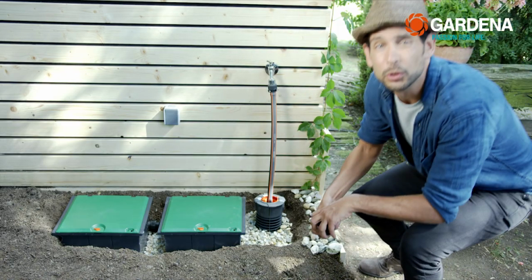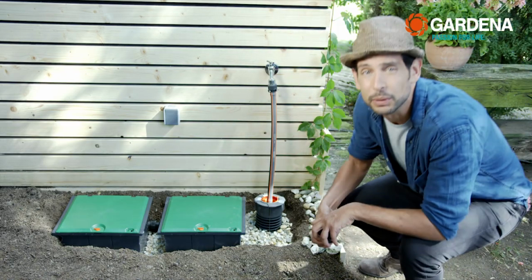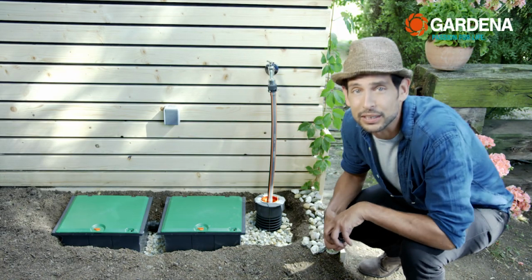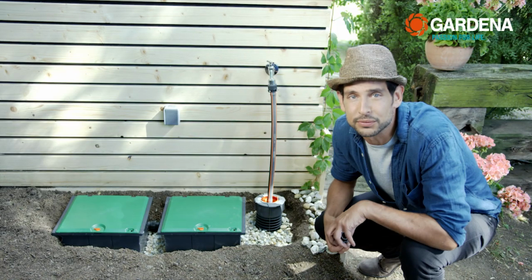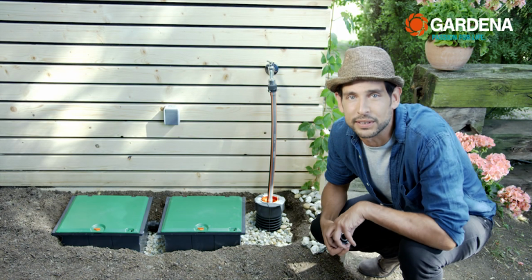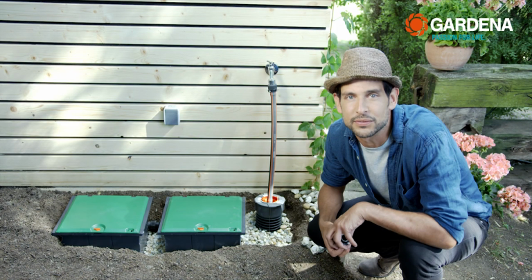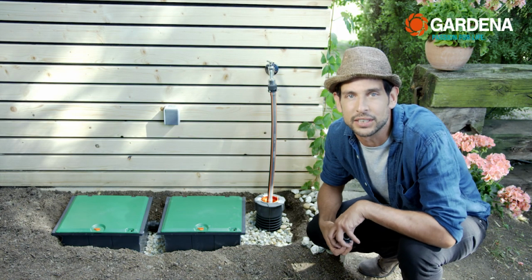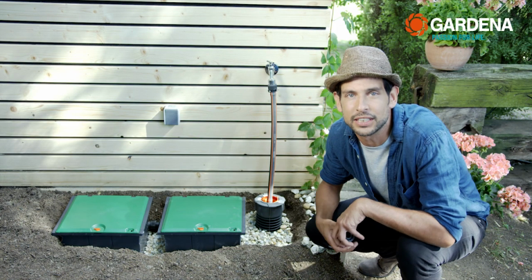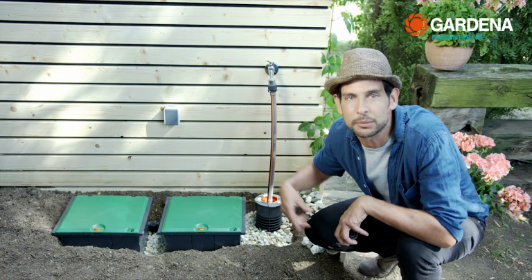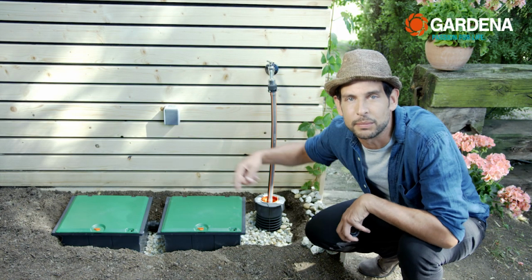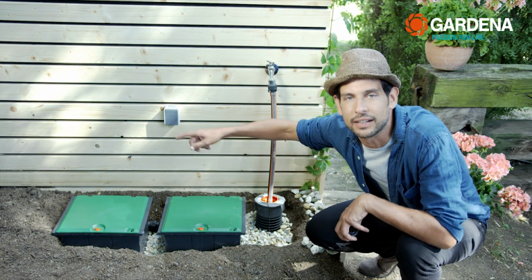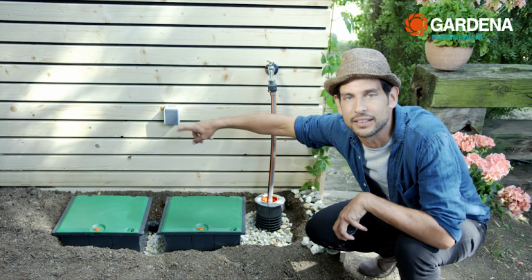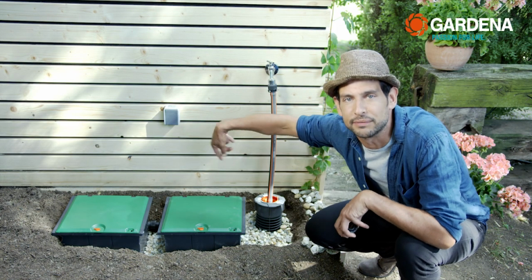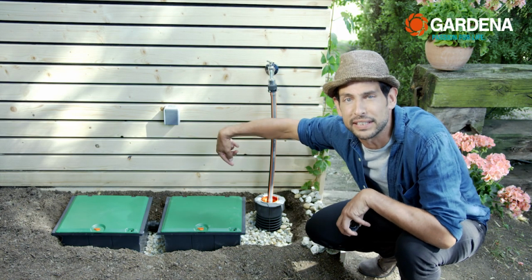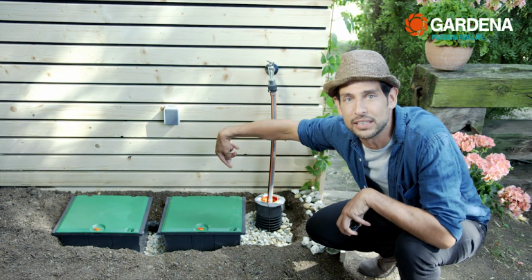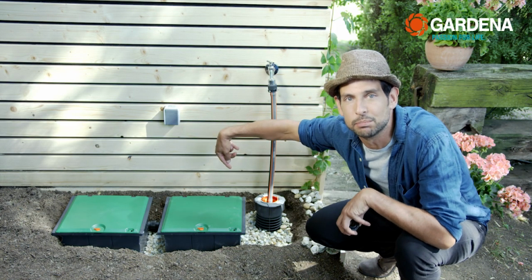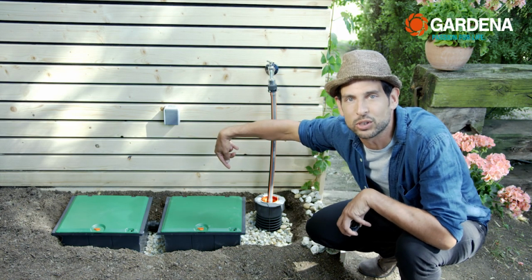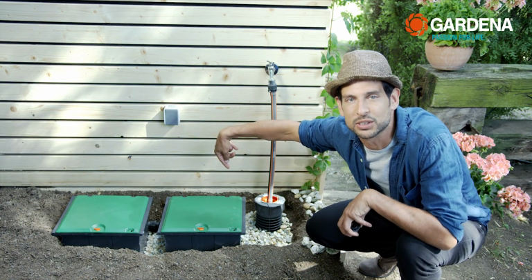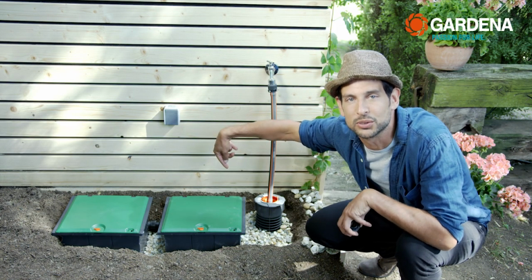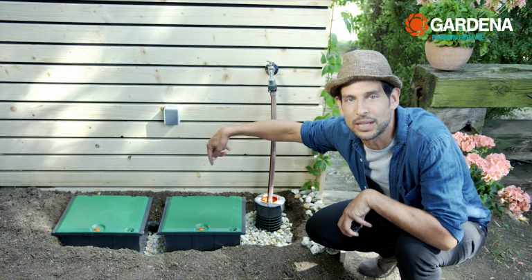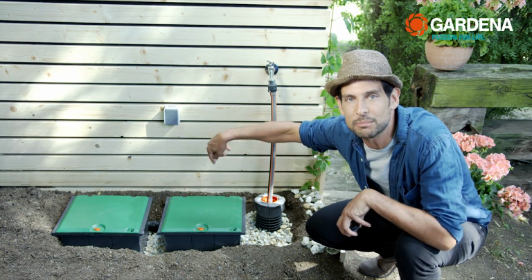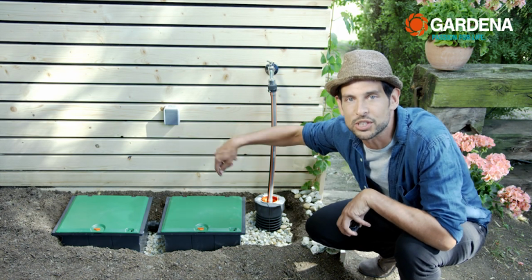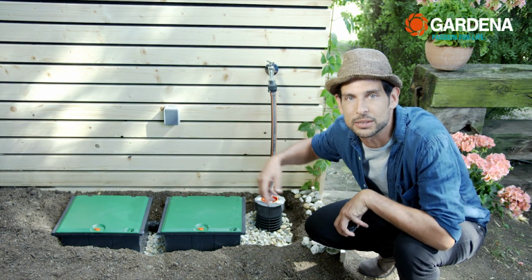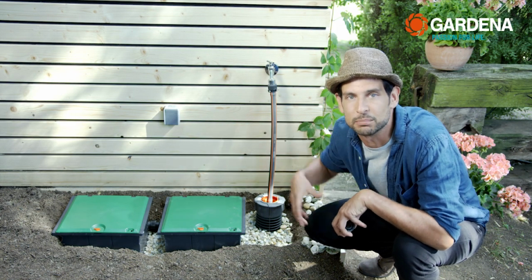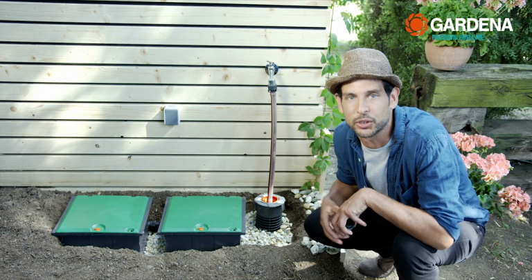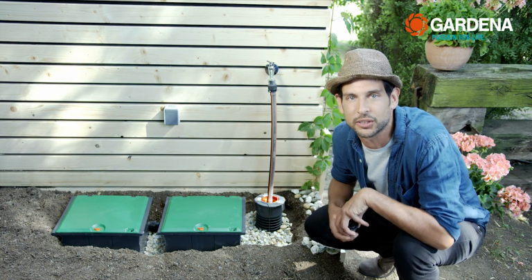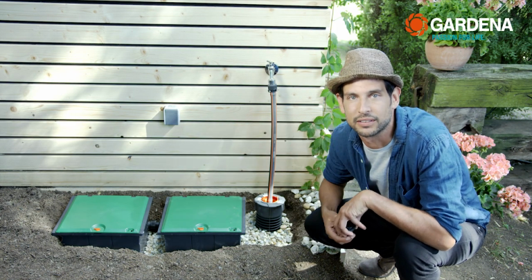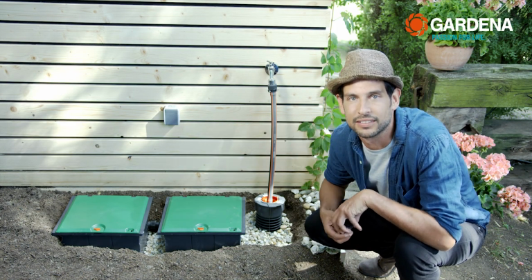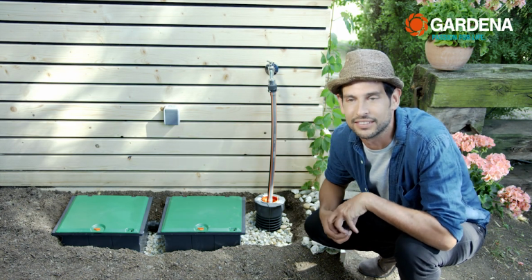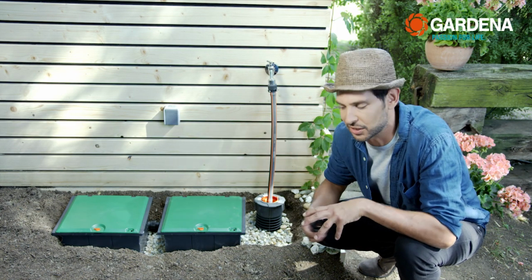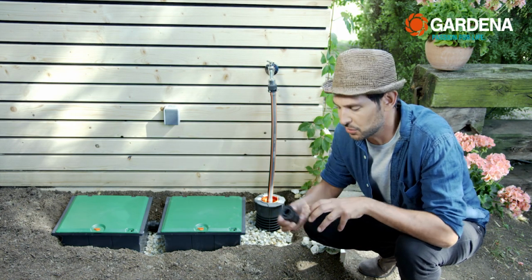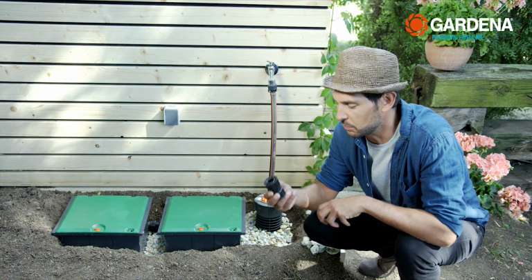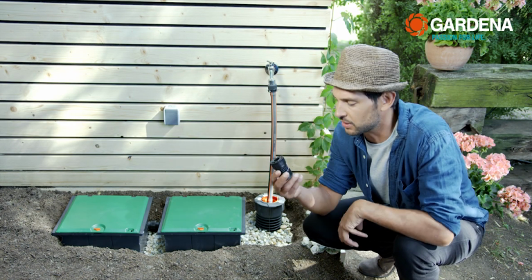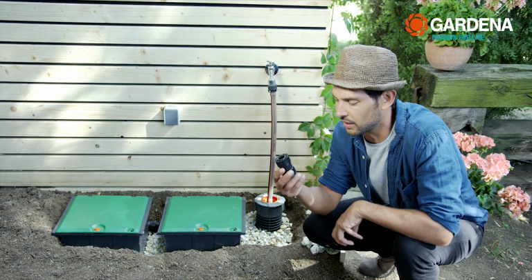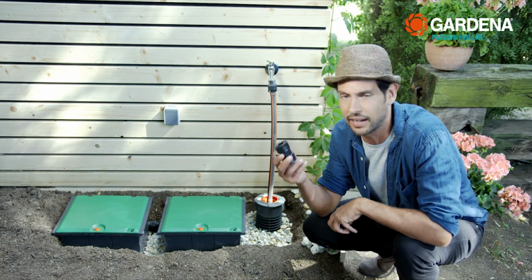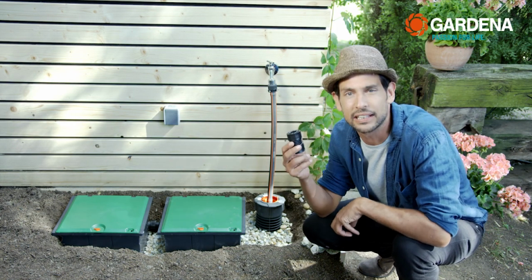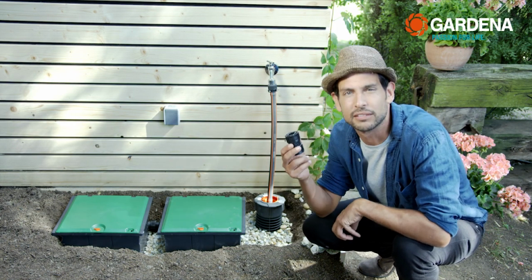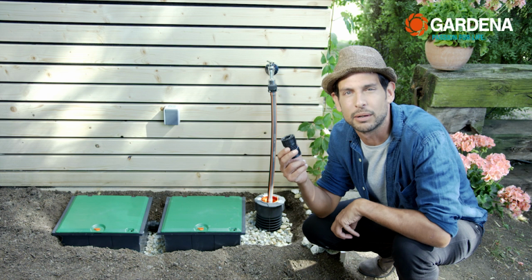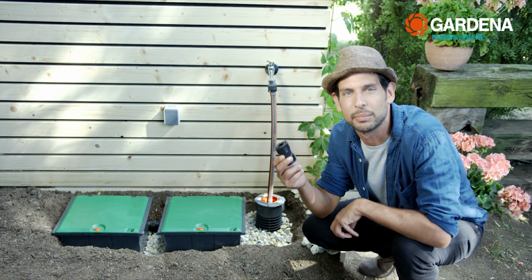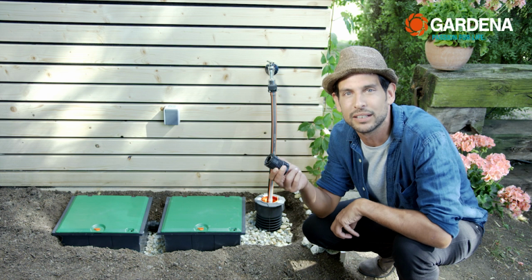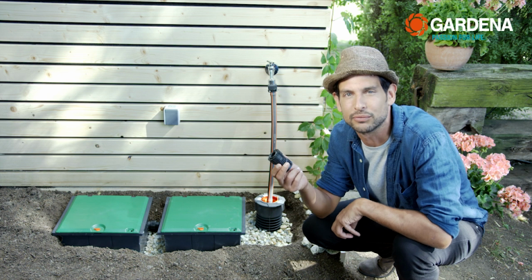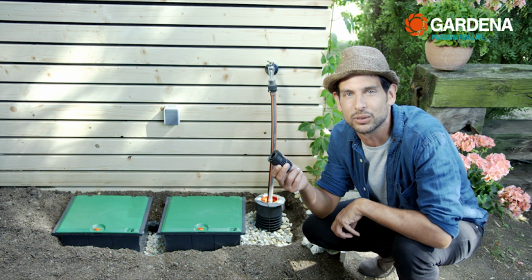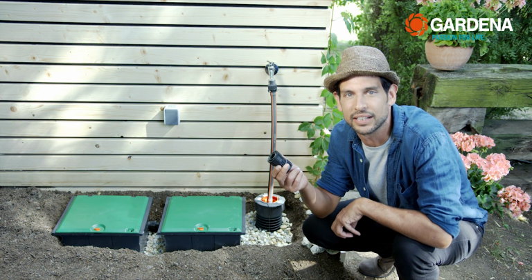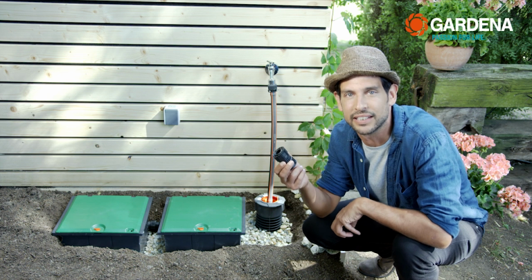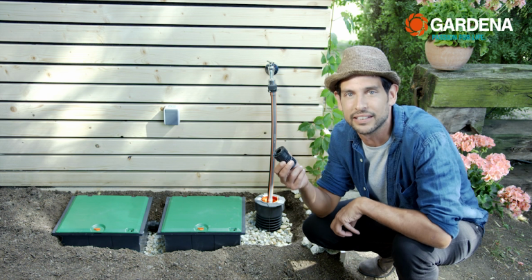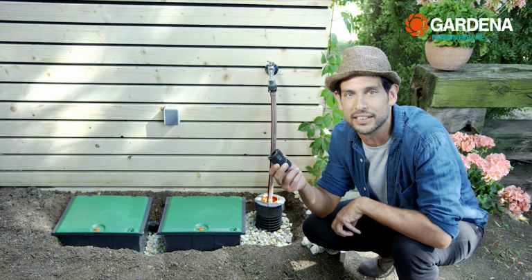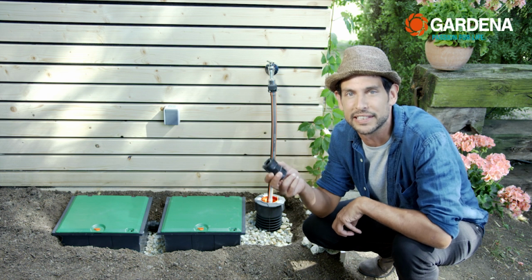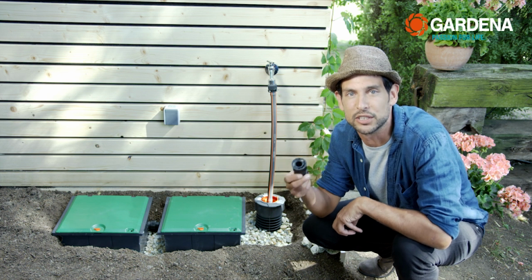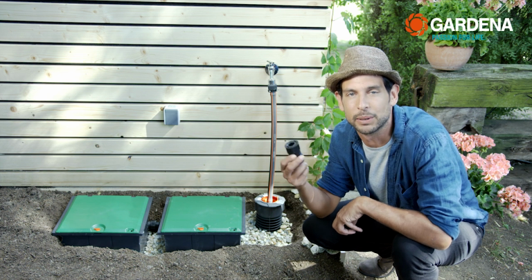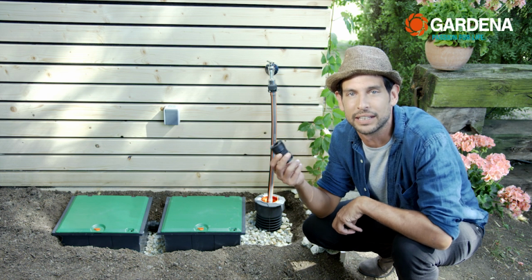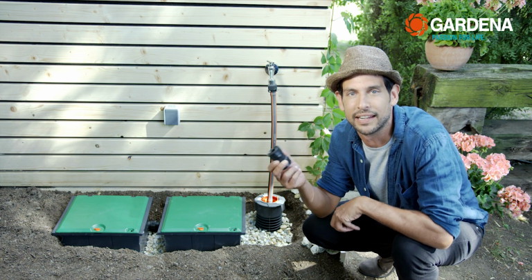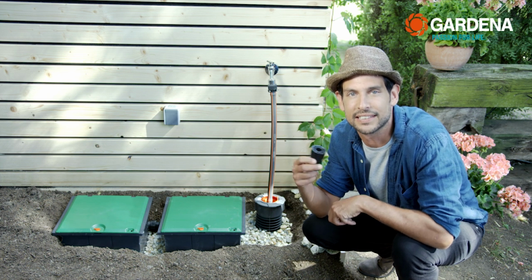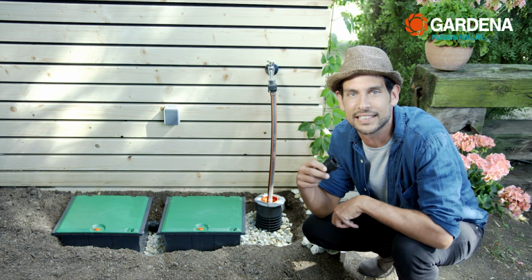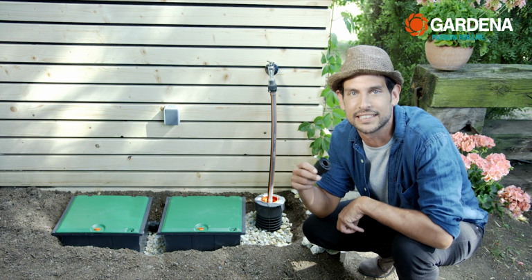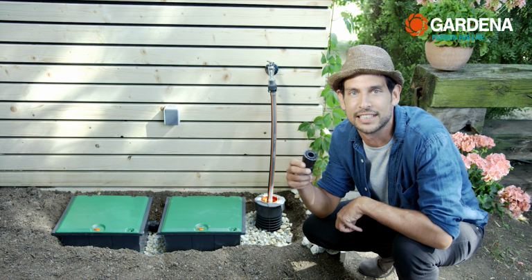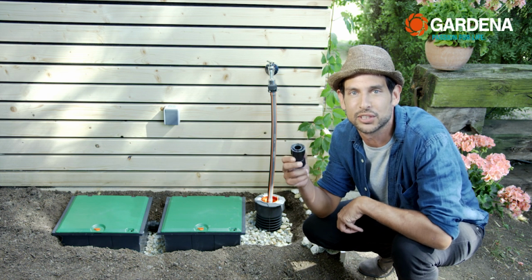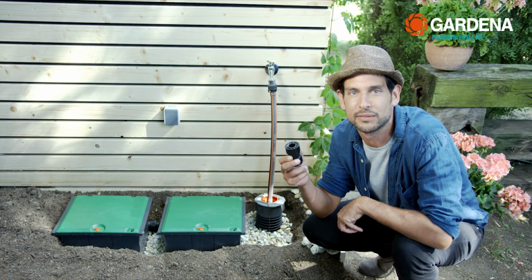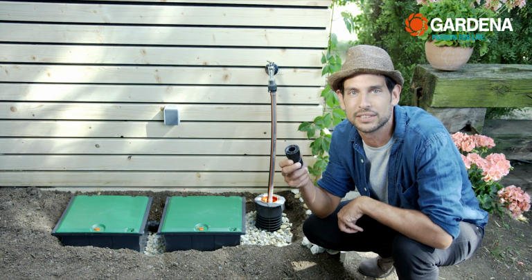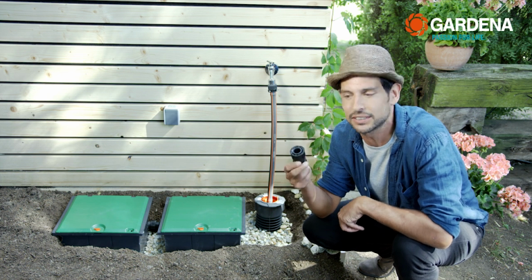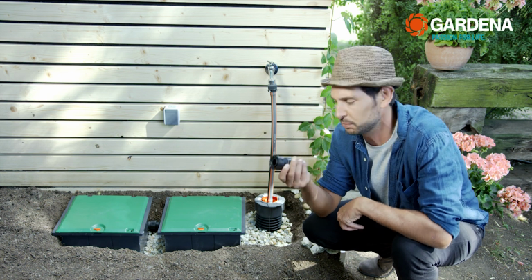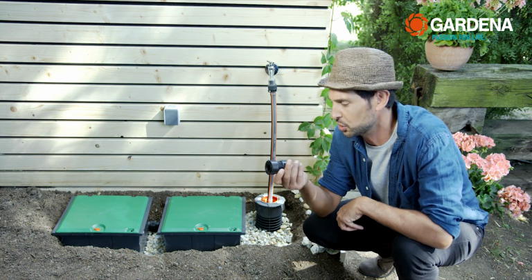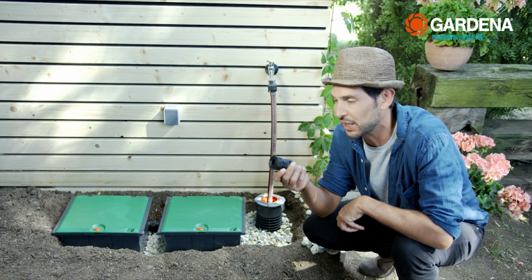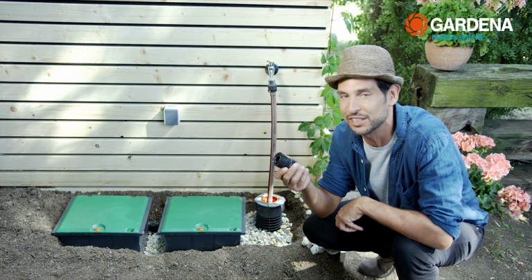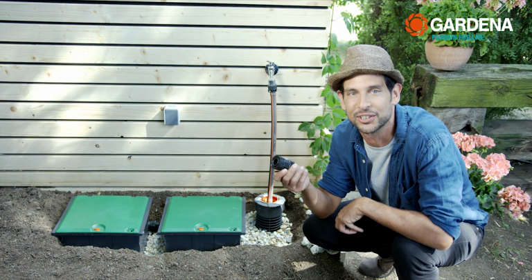Repeat the process five more times with the other valves. Incidentally, if you would like to connect more than one valve box, there is a special Gardena connector which you can order from the spare parts service.